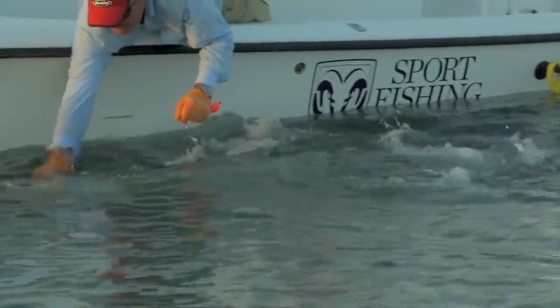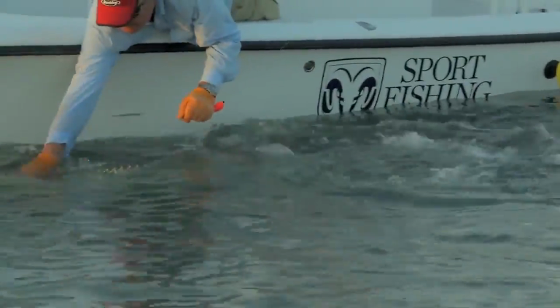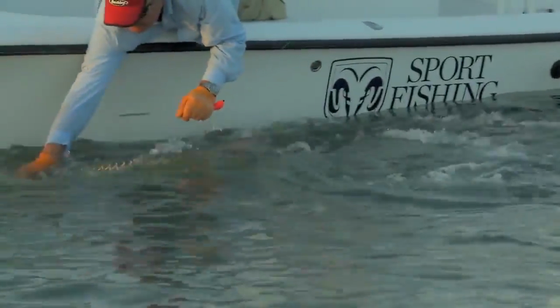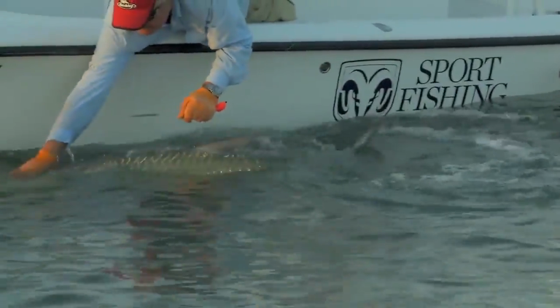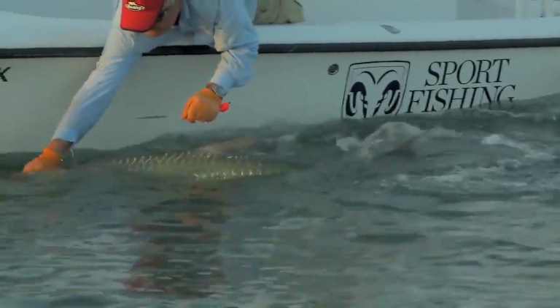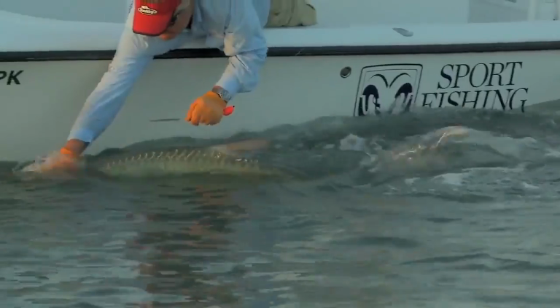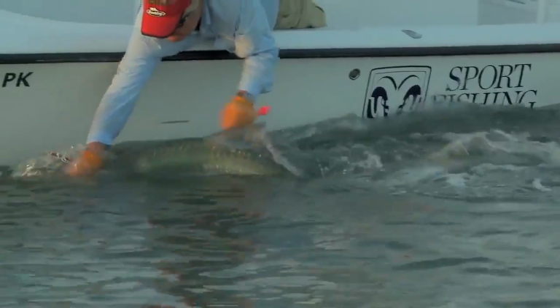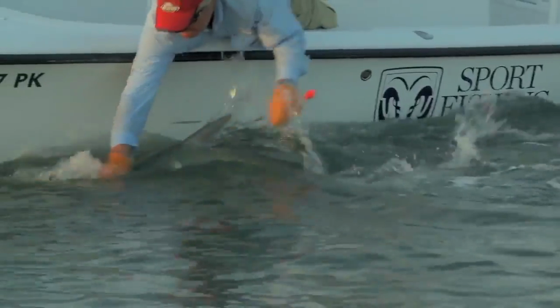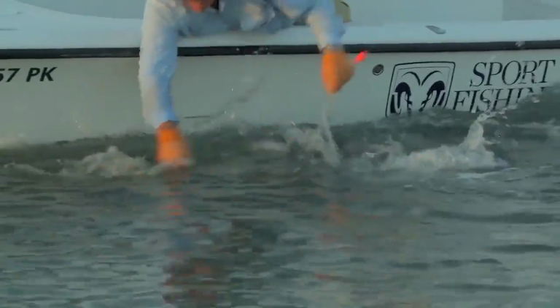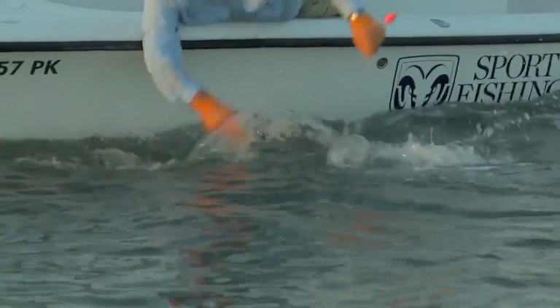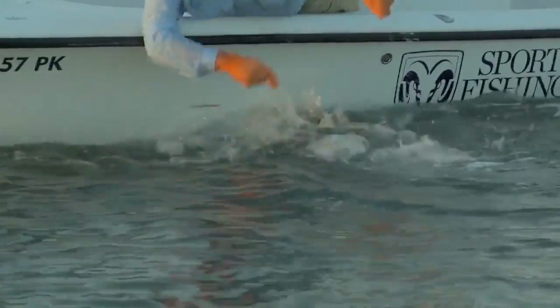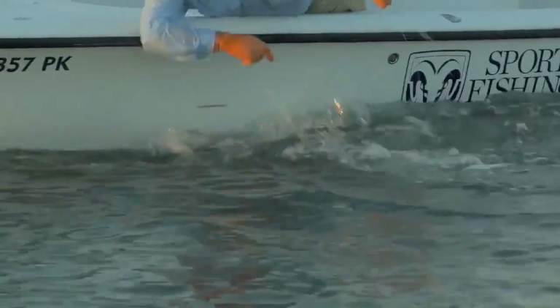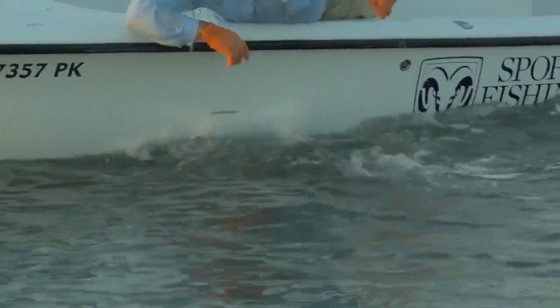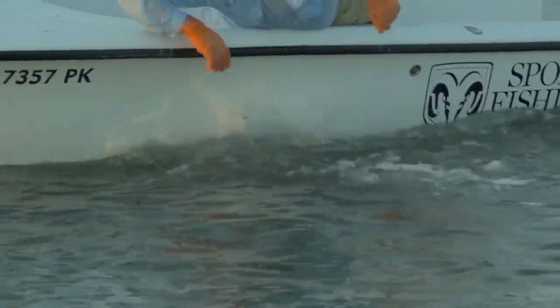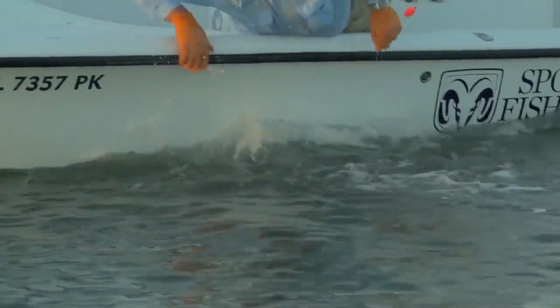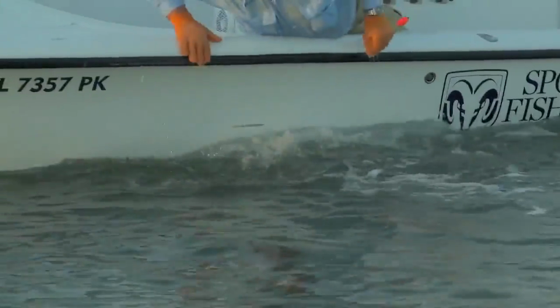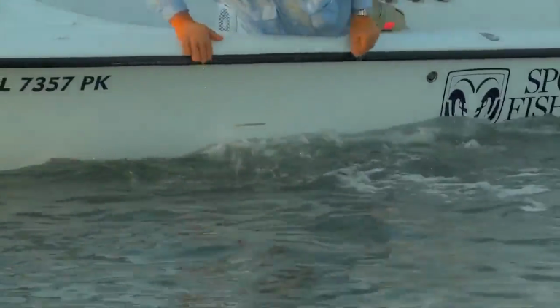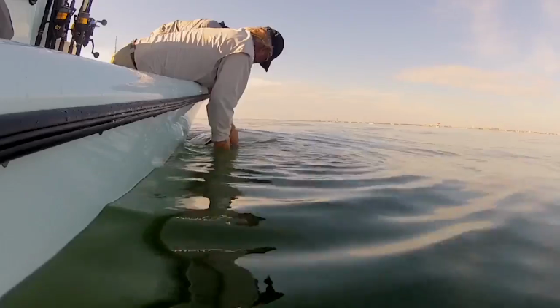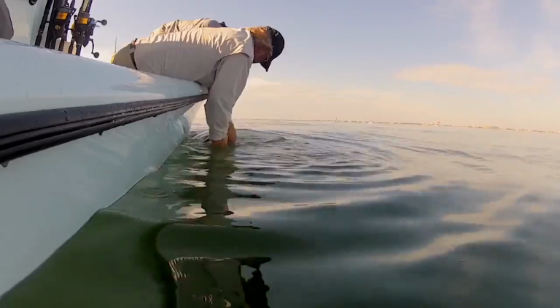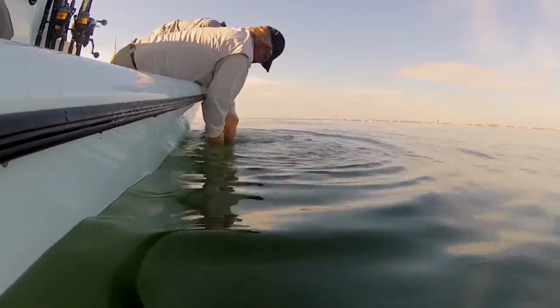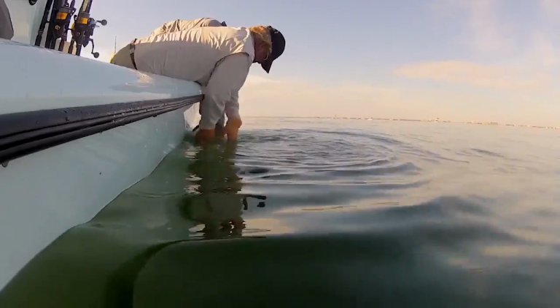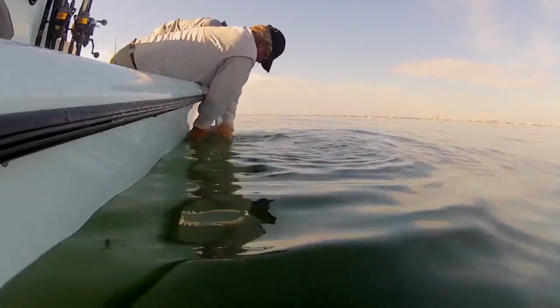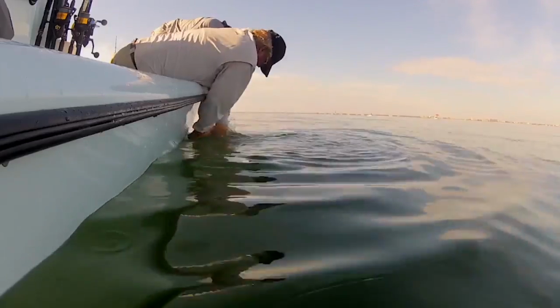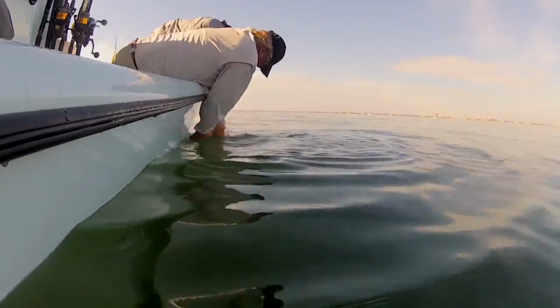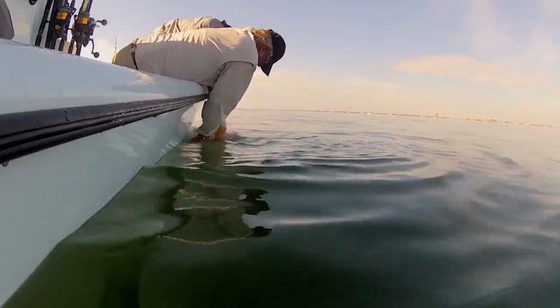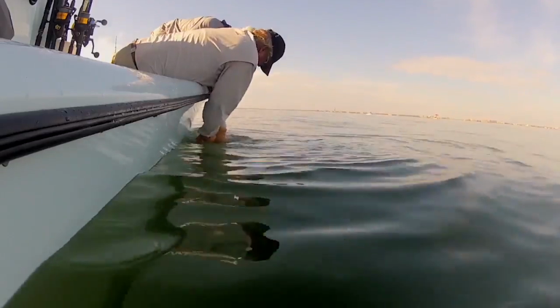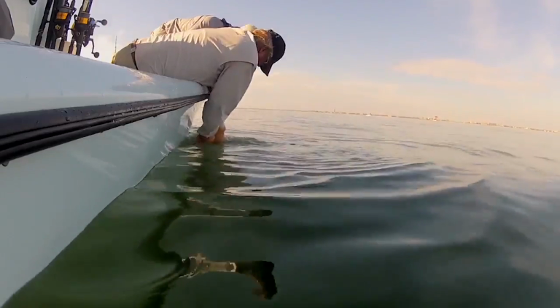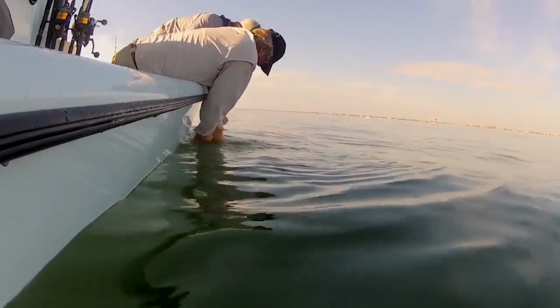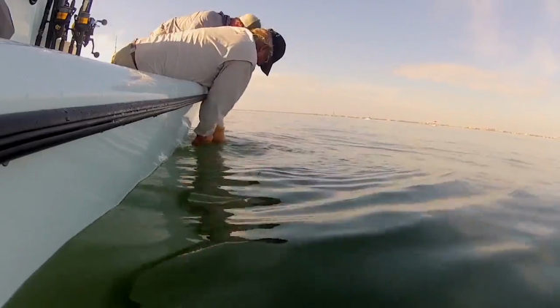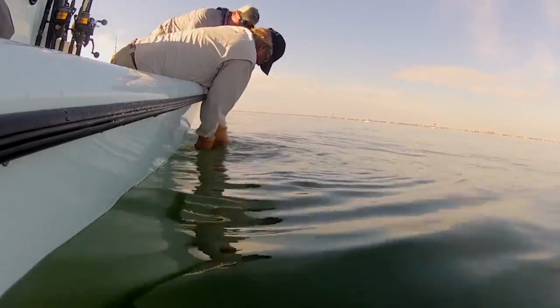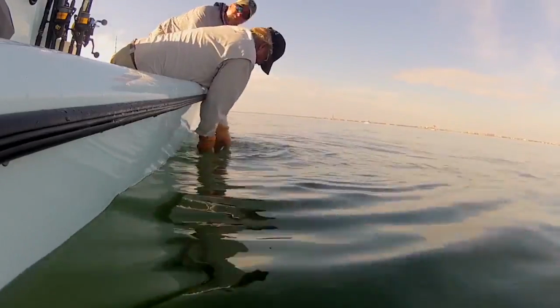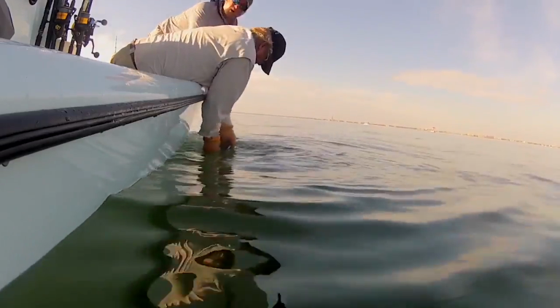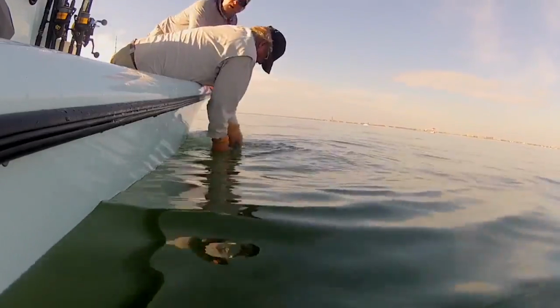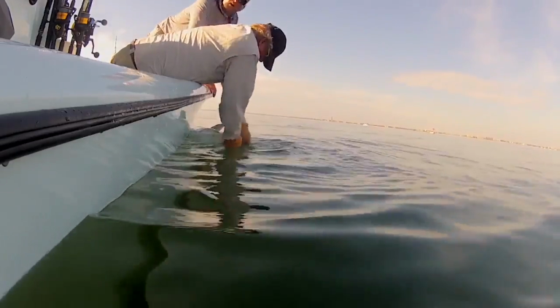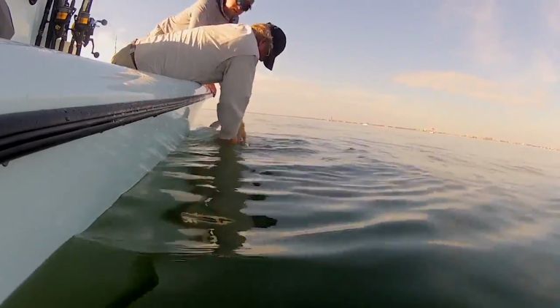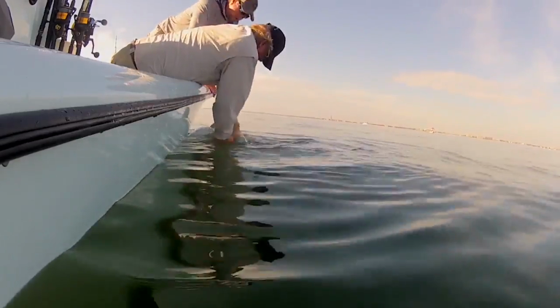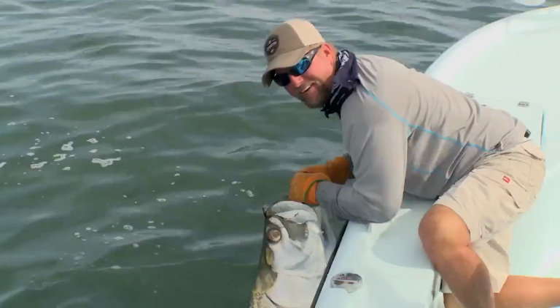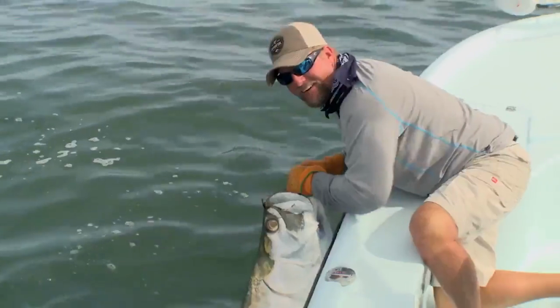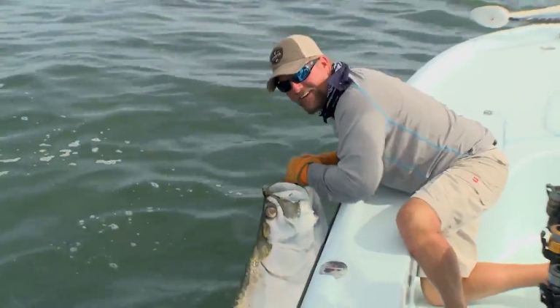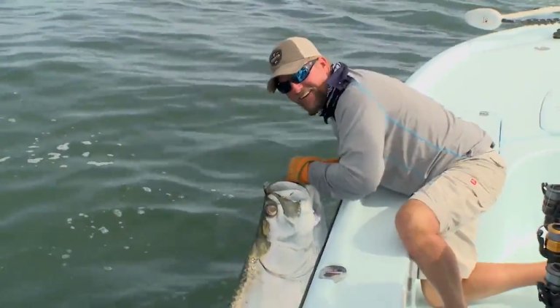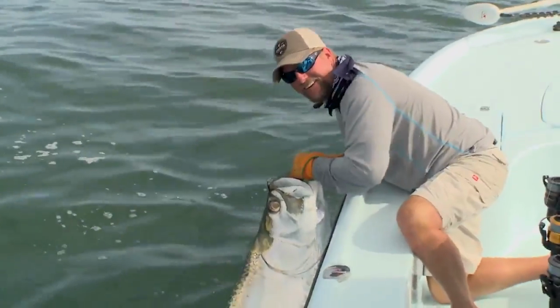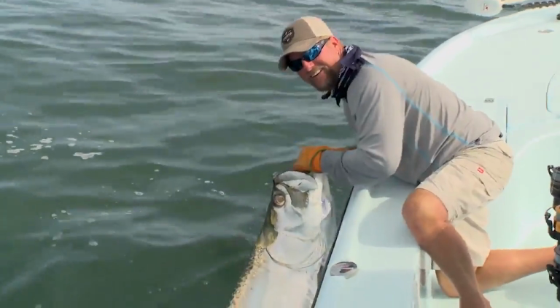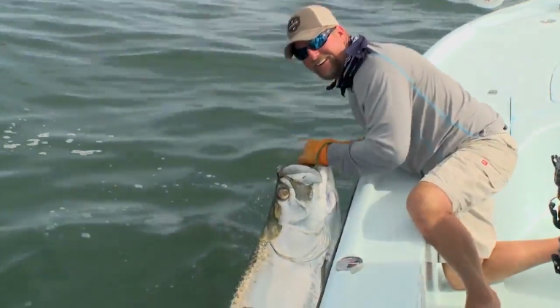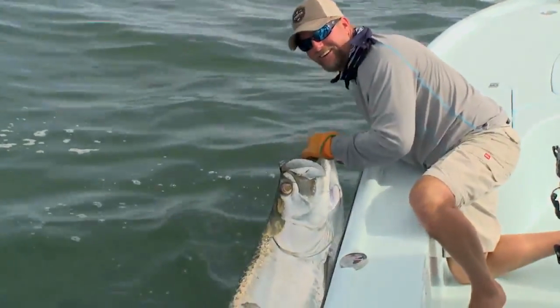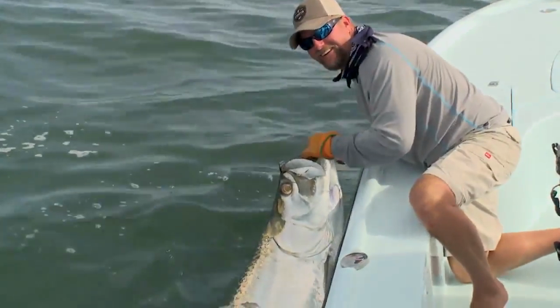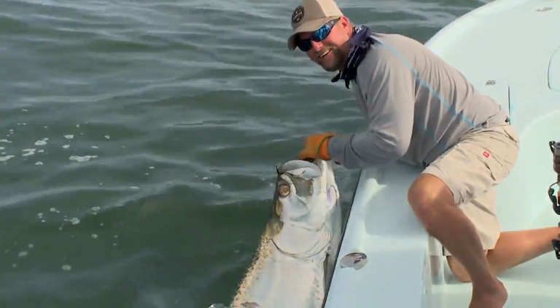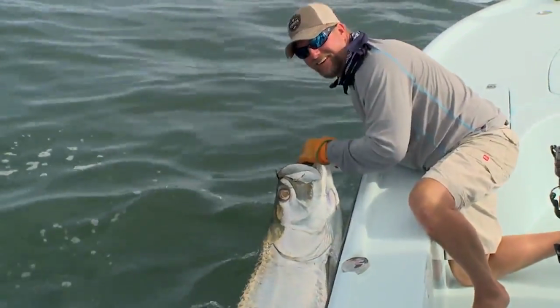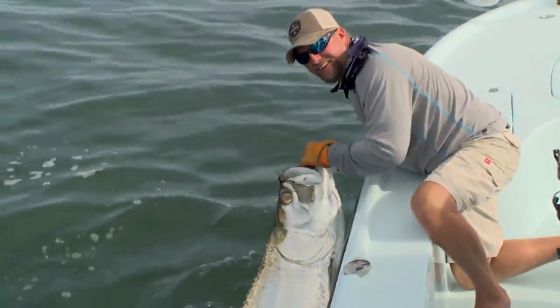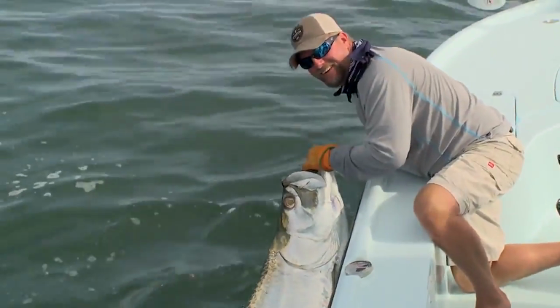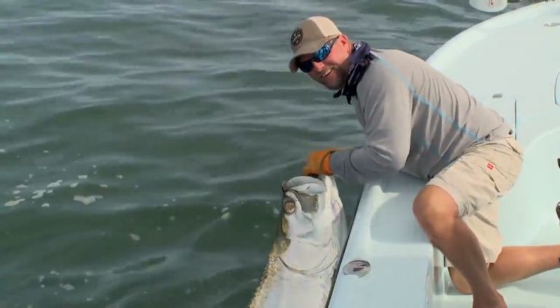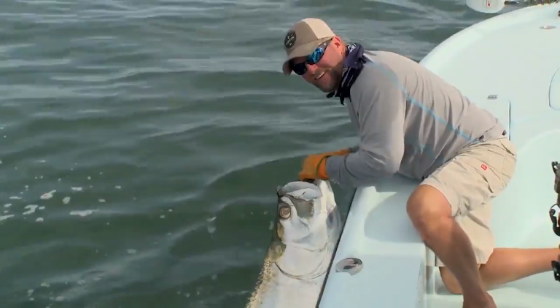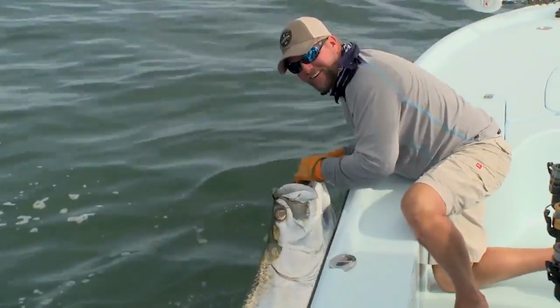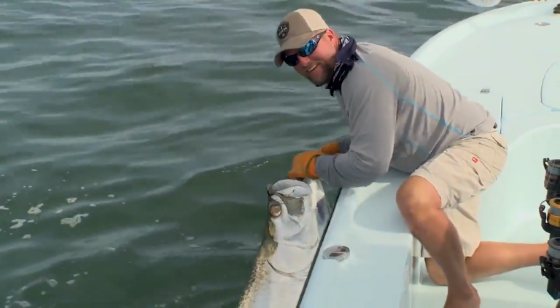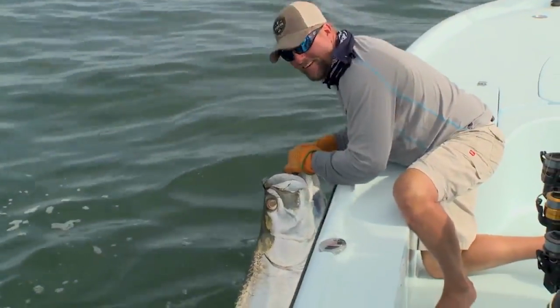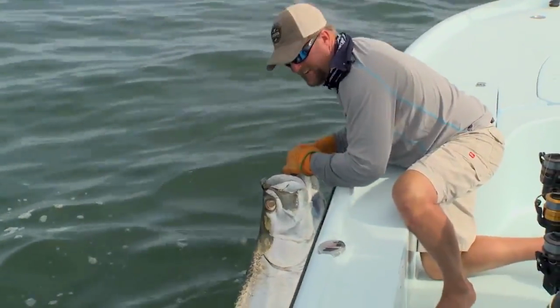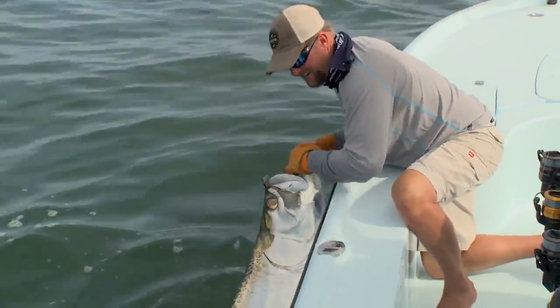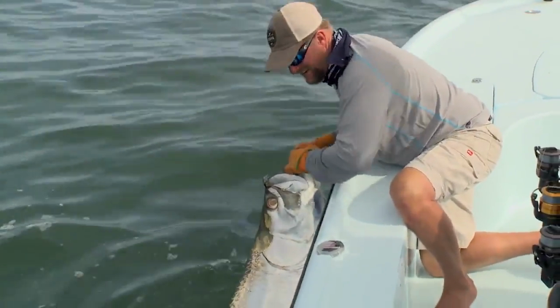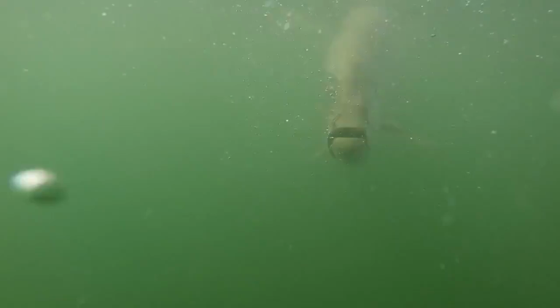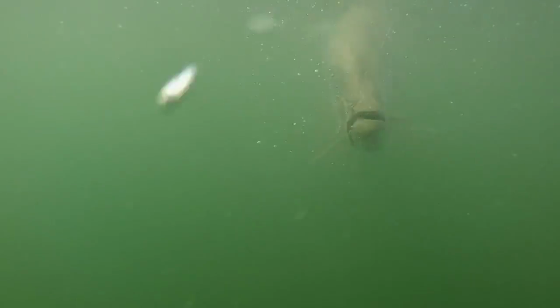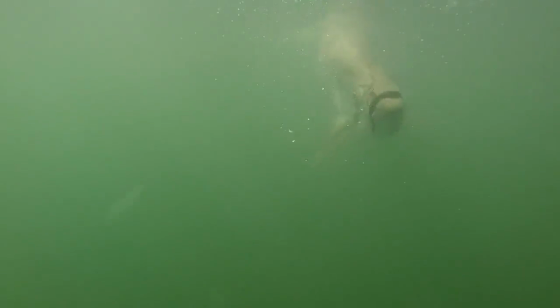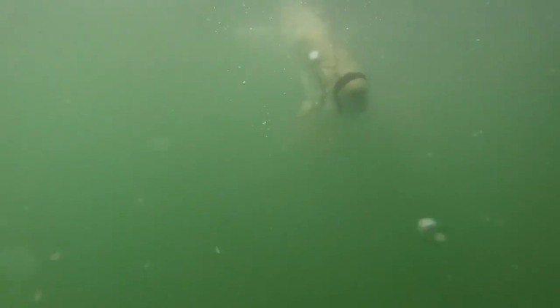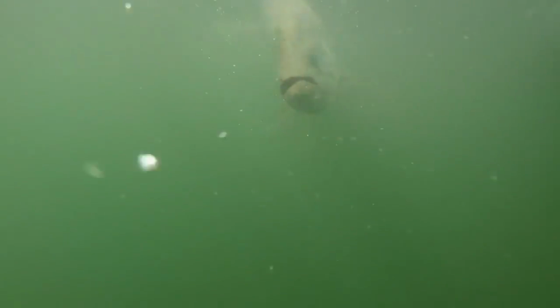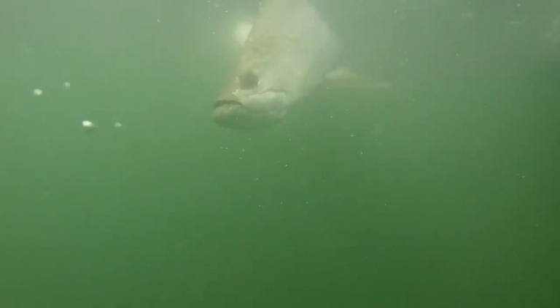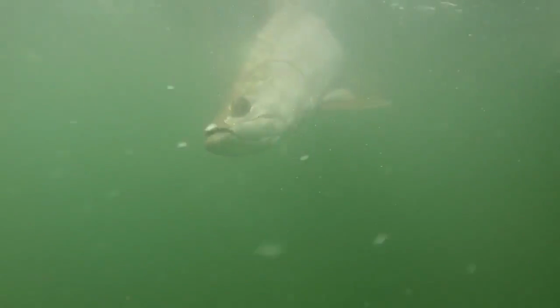The rule of thumb should be to handle the fish as little as possible. If you need photos, grab a few quick ones while the fish is on the leader.